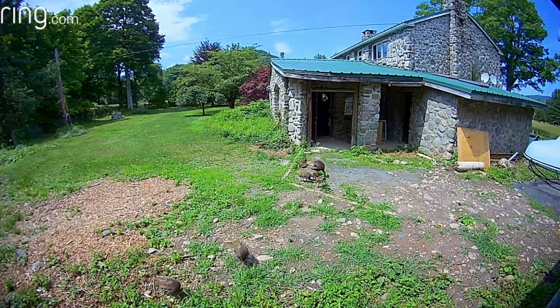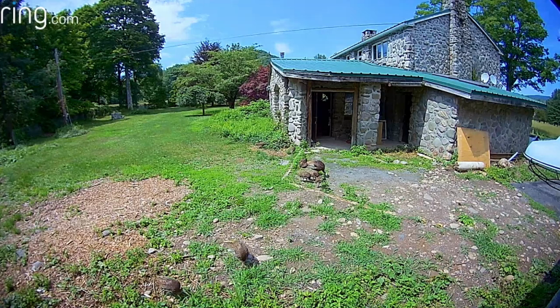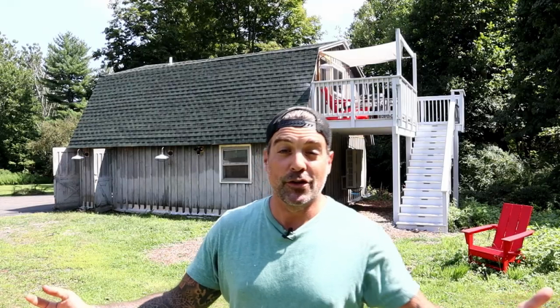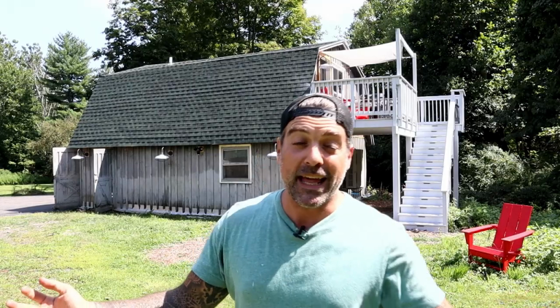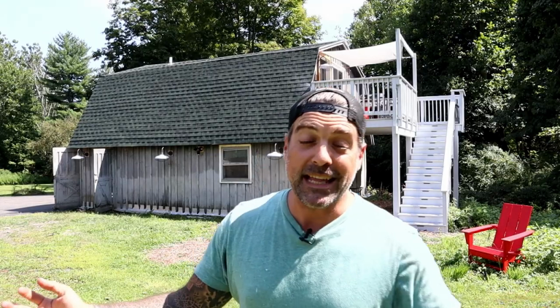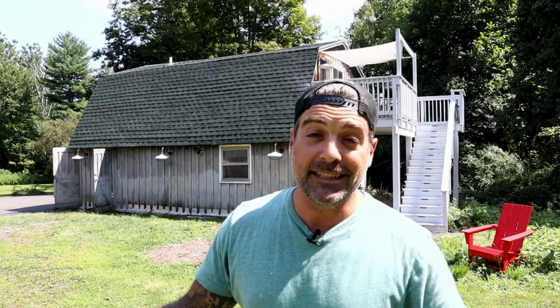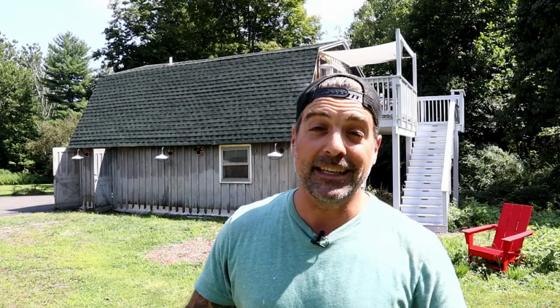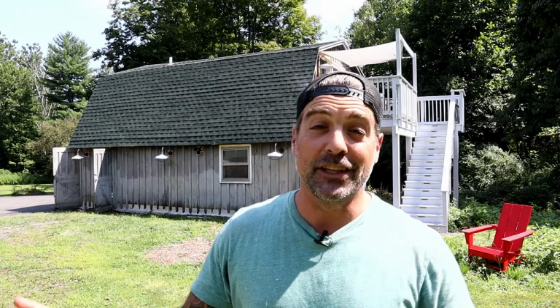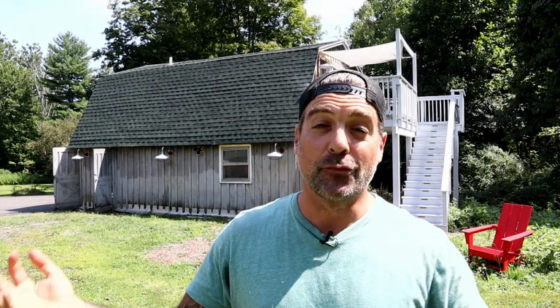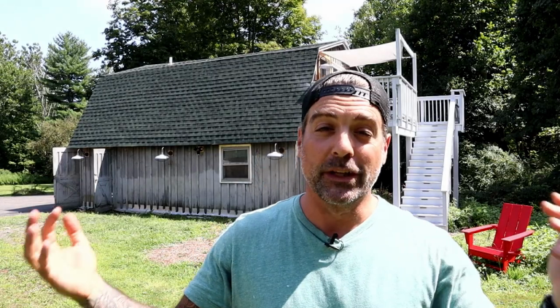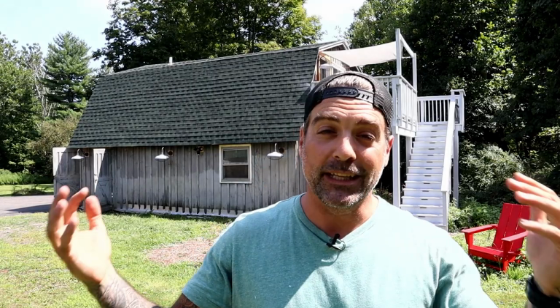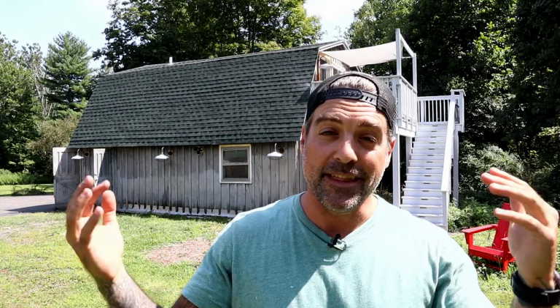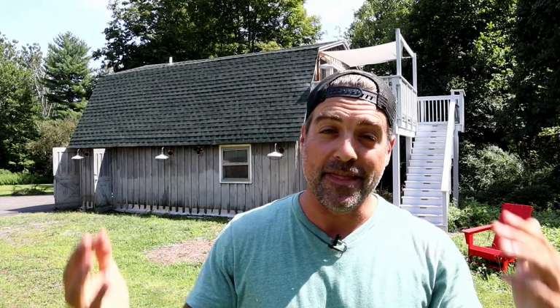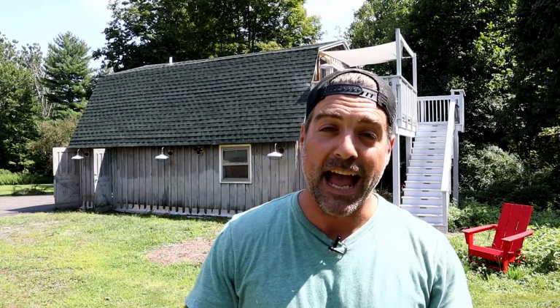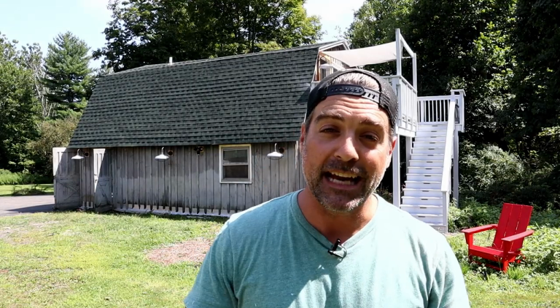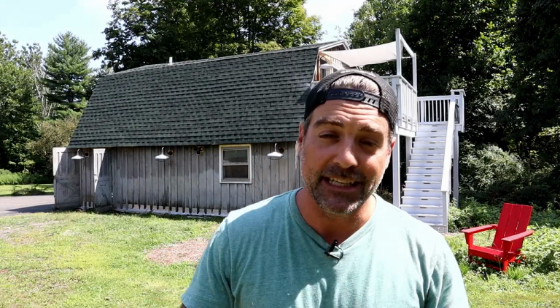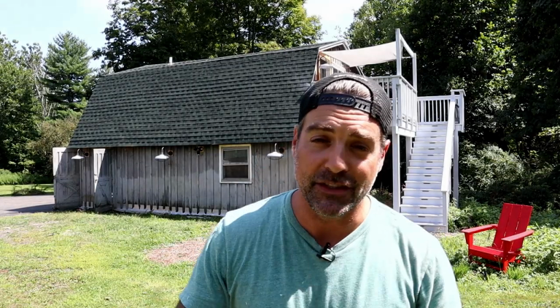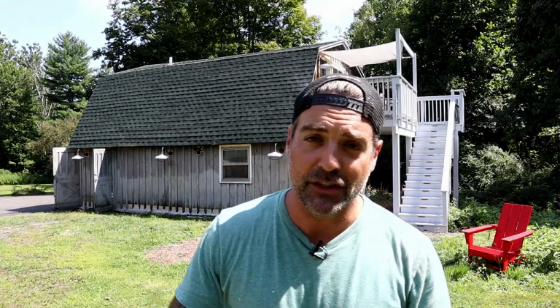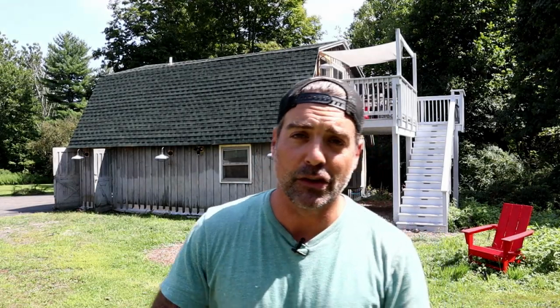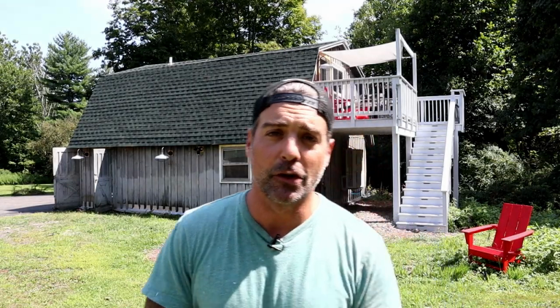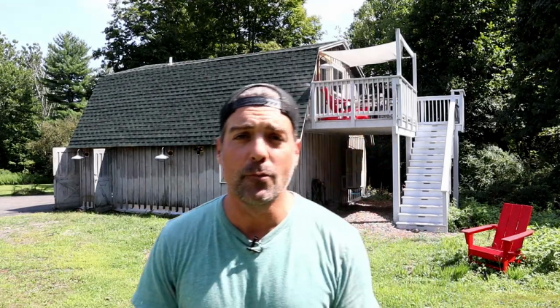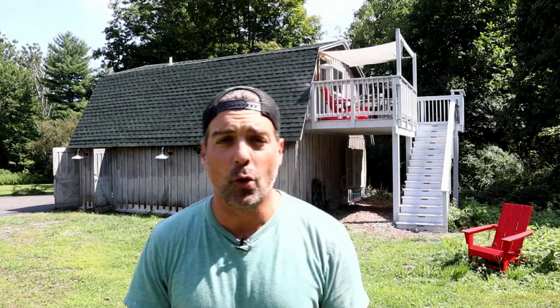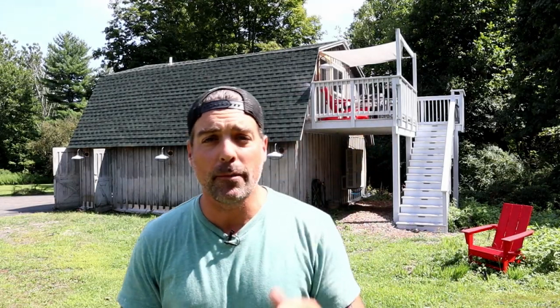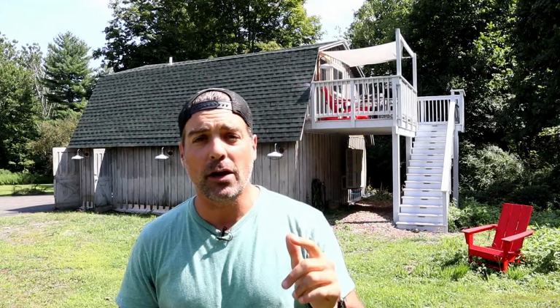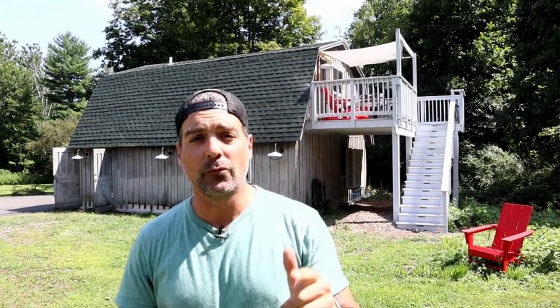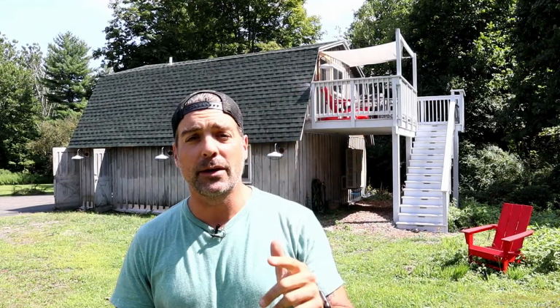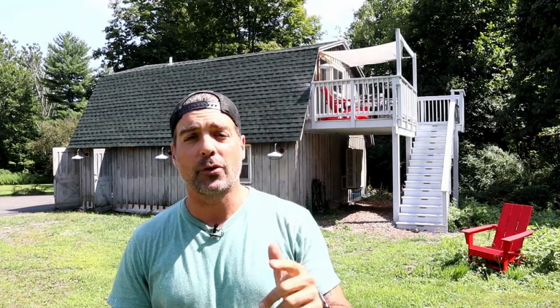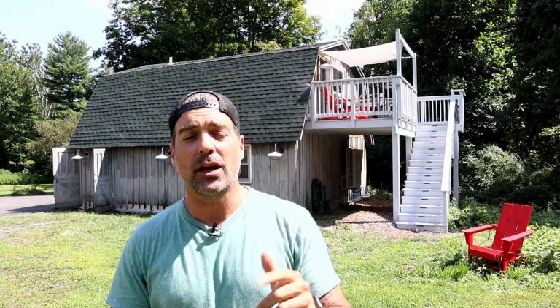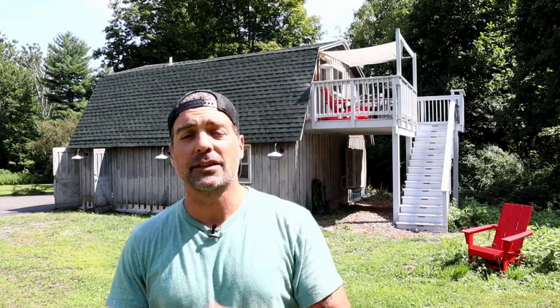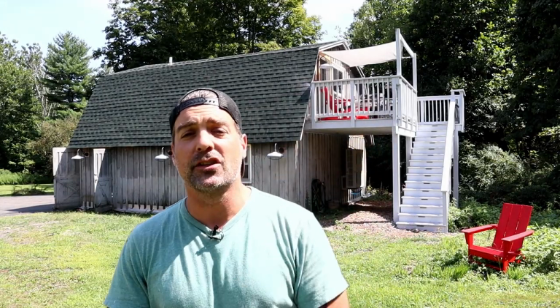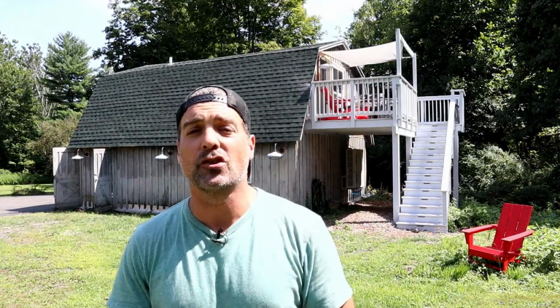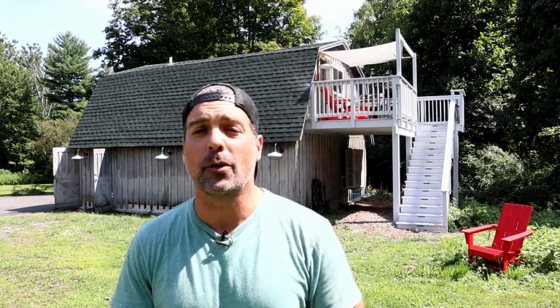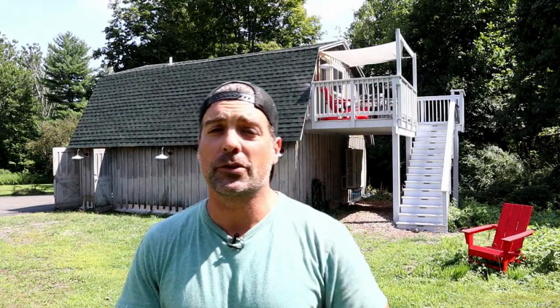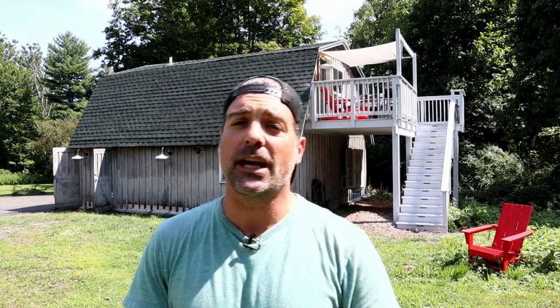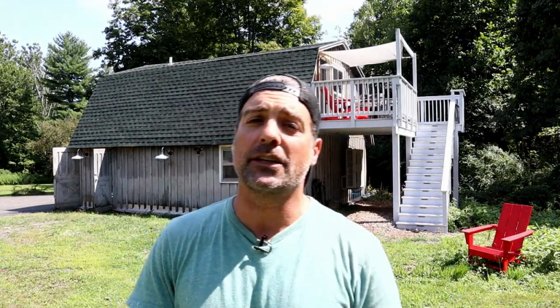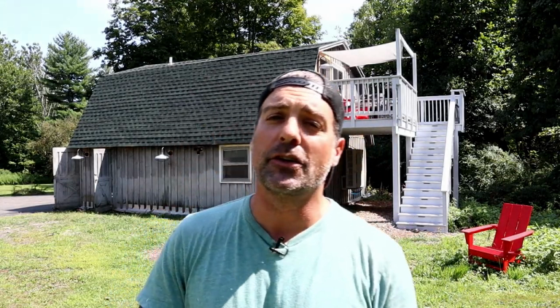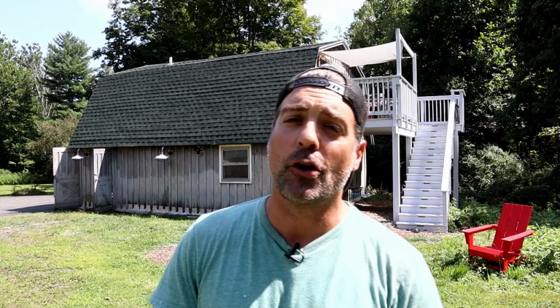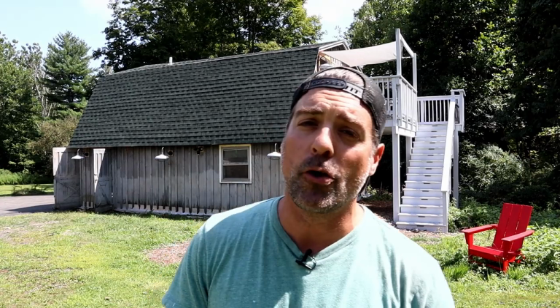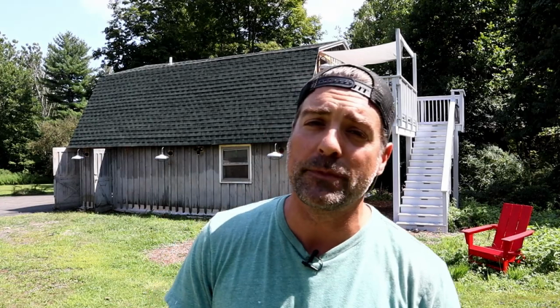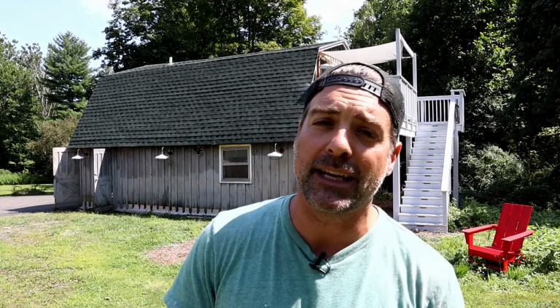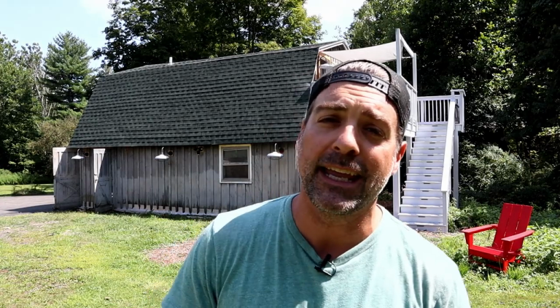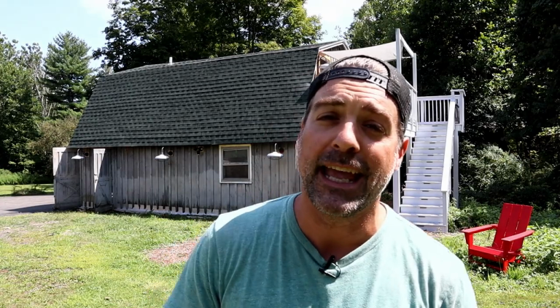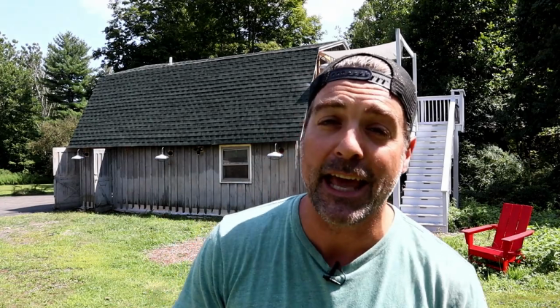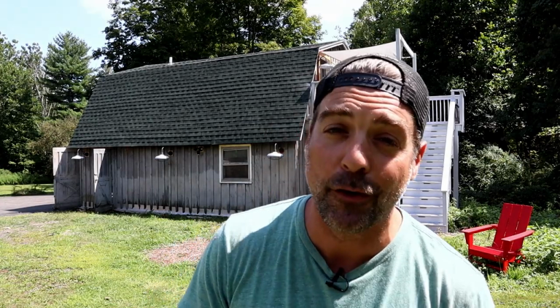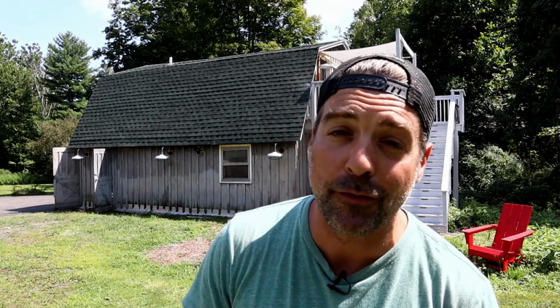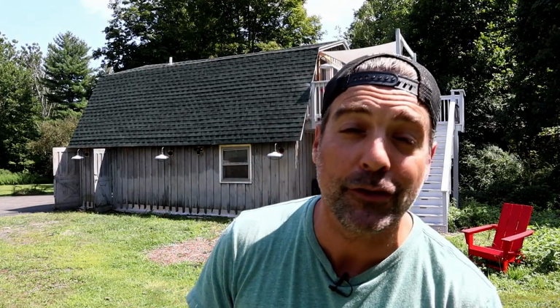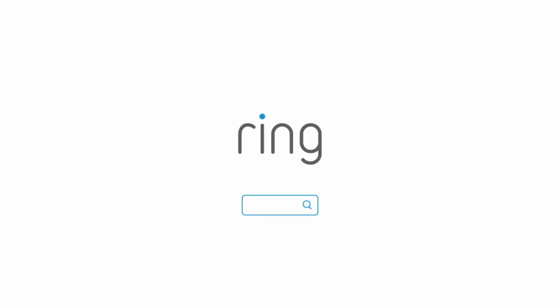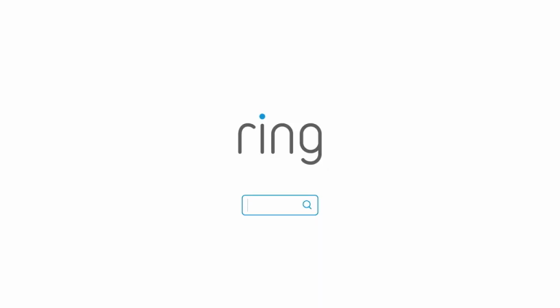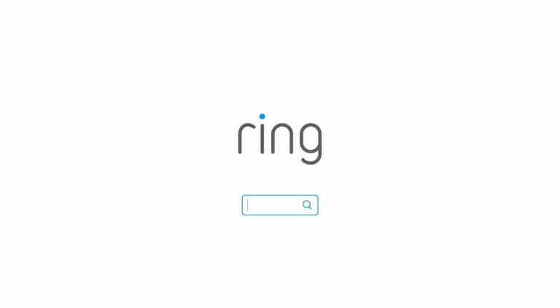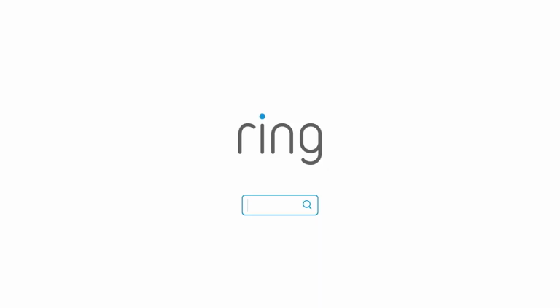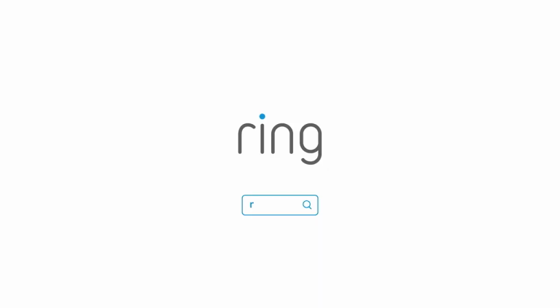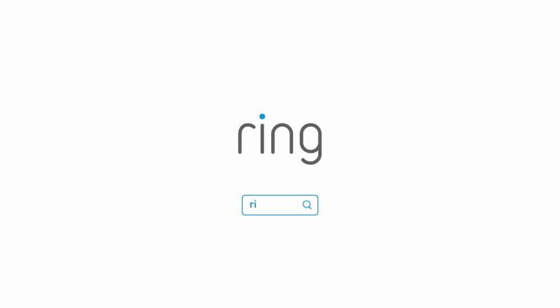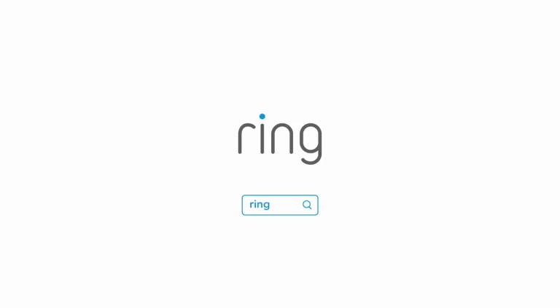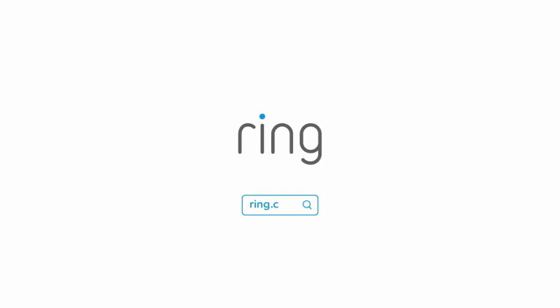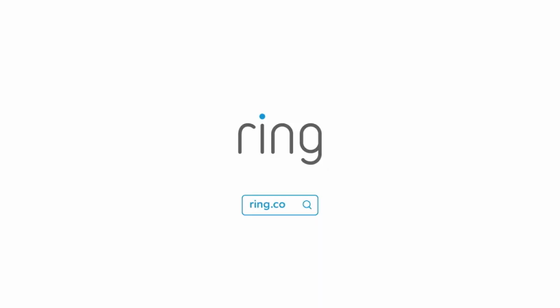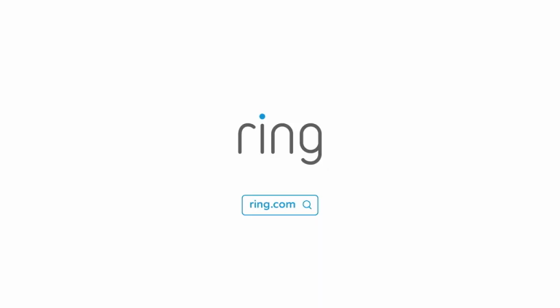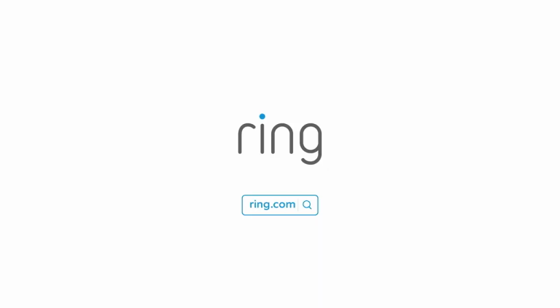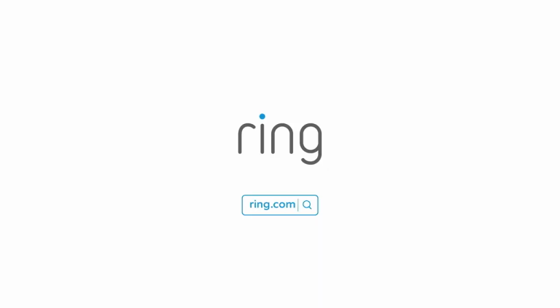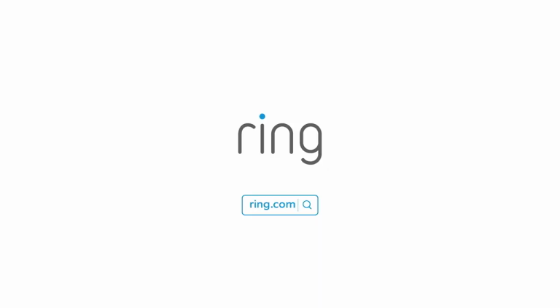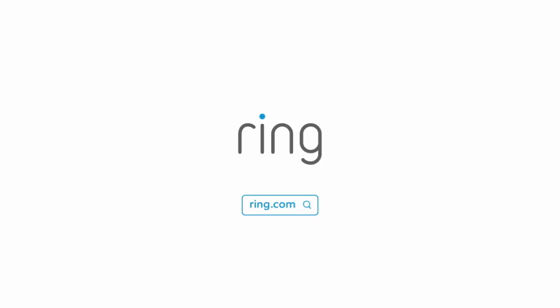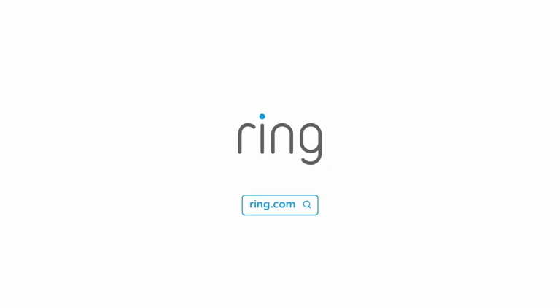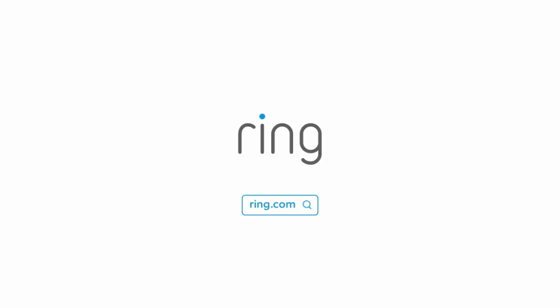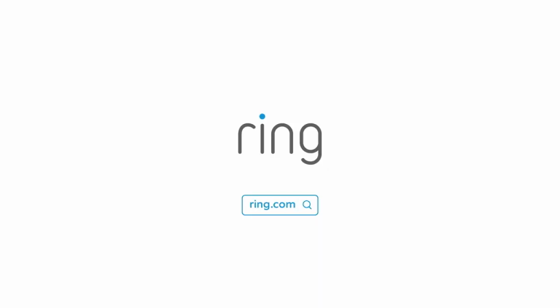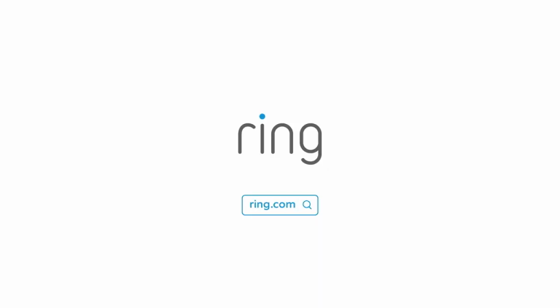So that's it — it's really that easy. To learn more about Ring products and start protecting your home today, head over to Ring.com. Thanks for hanging with me, guys.